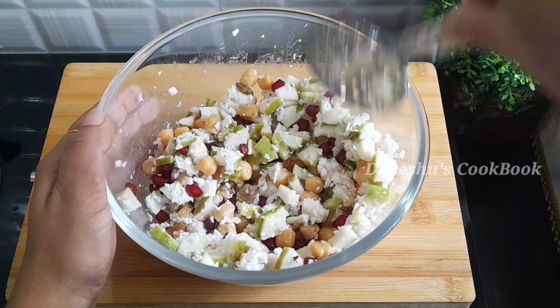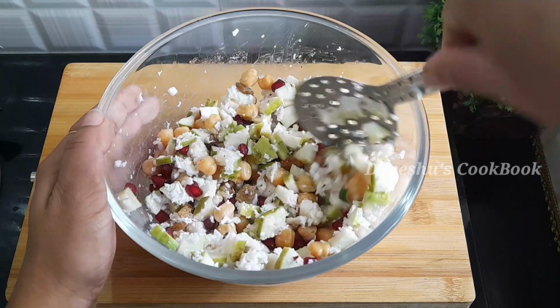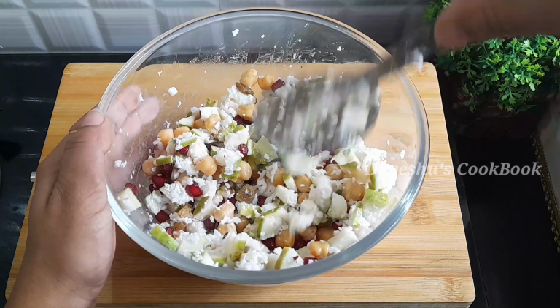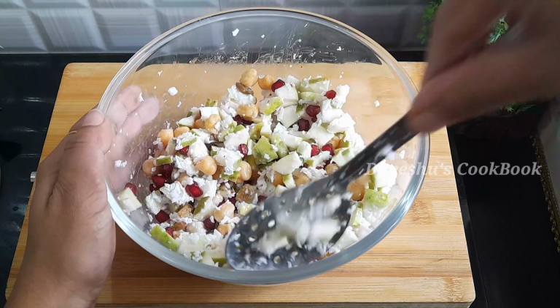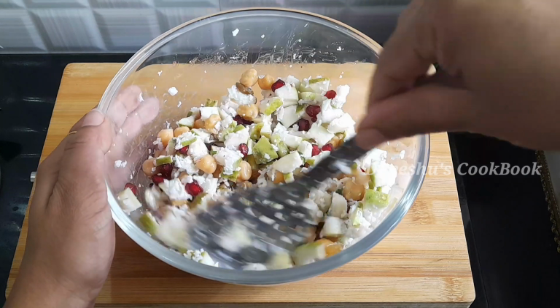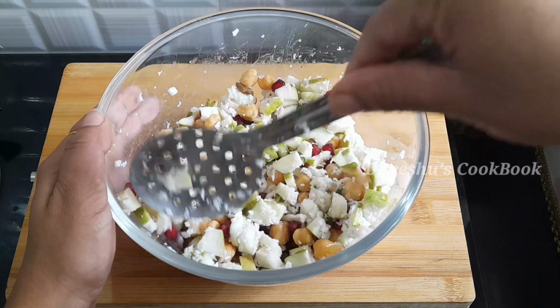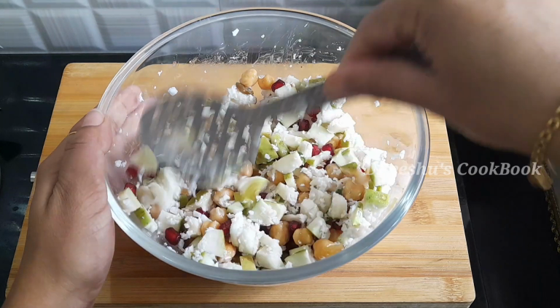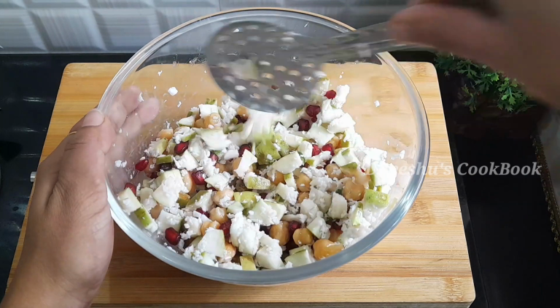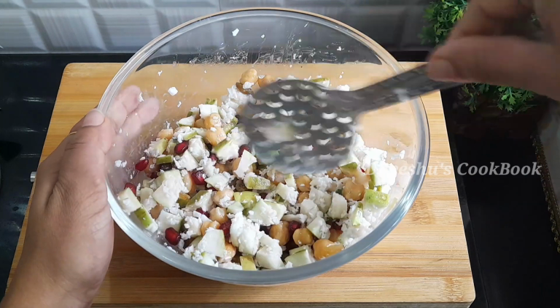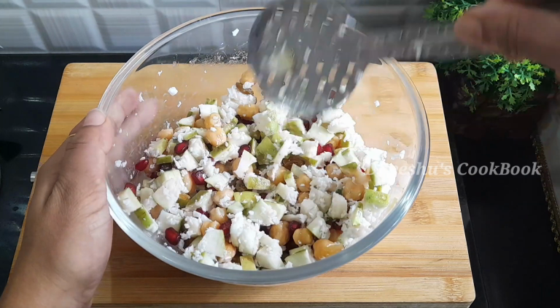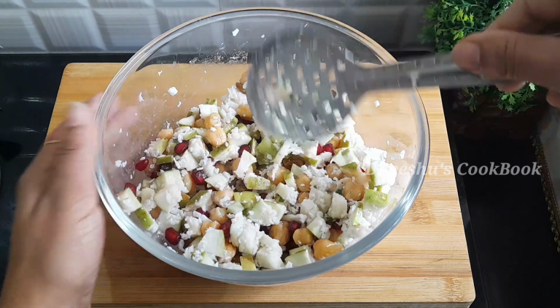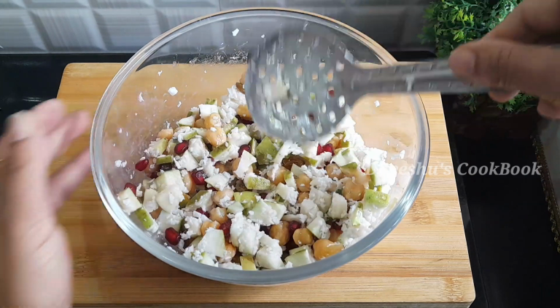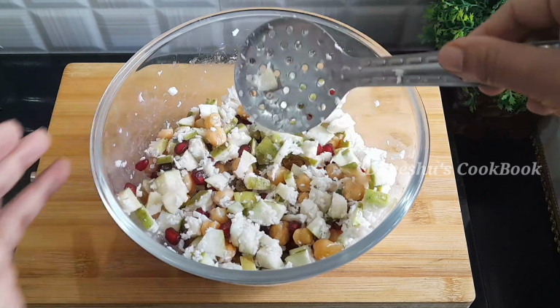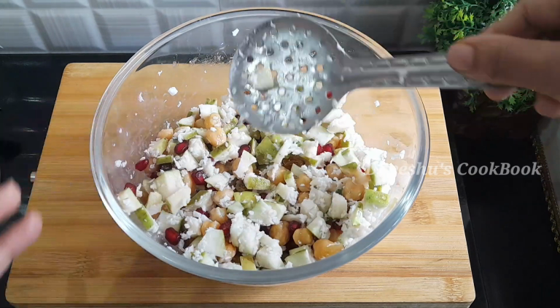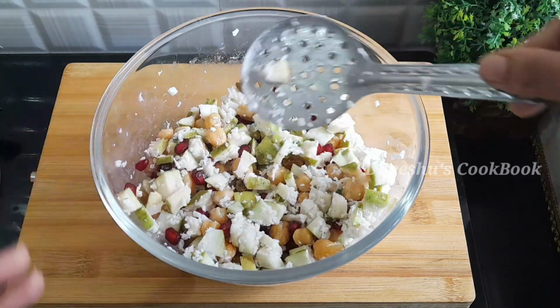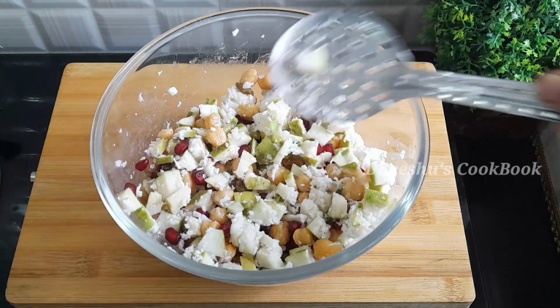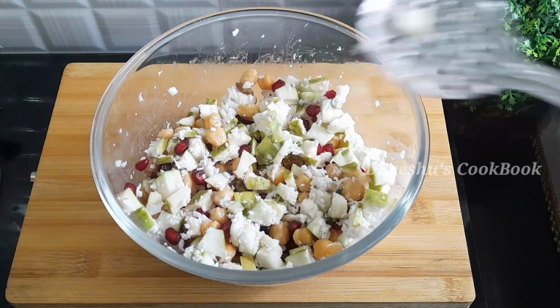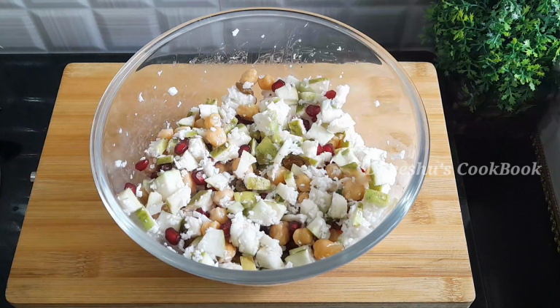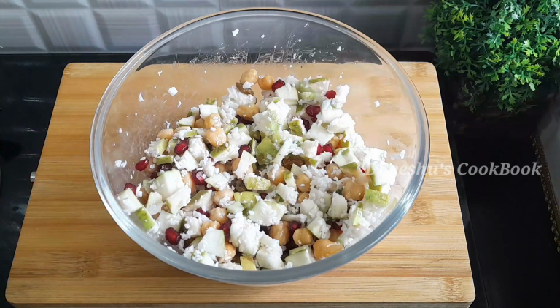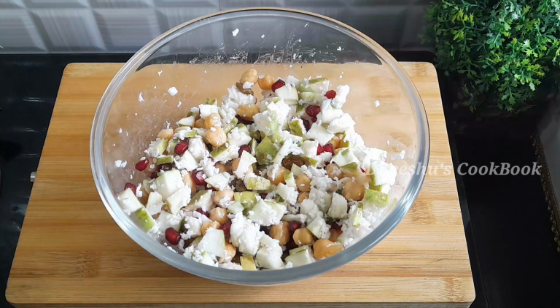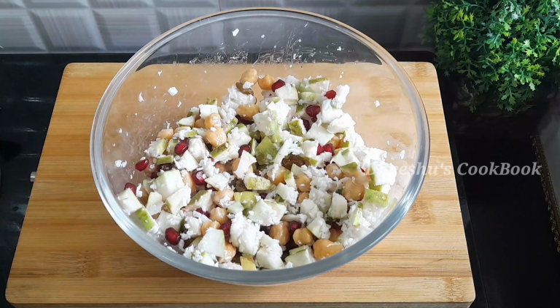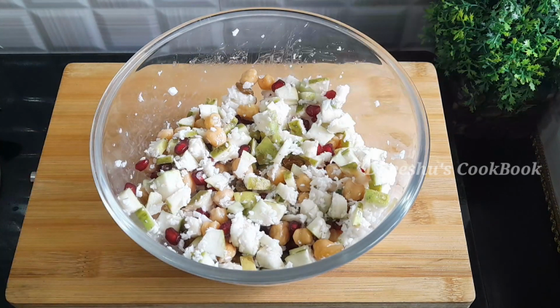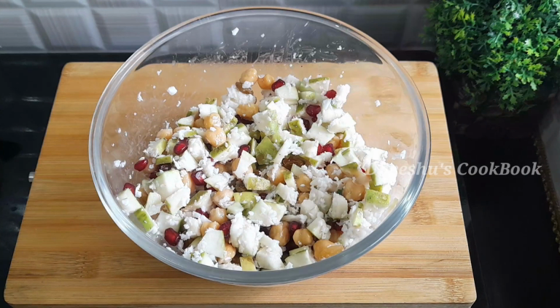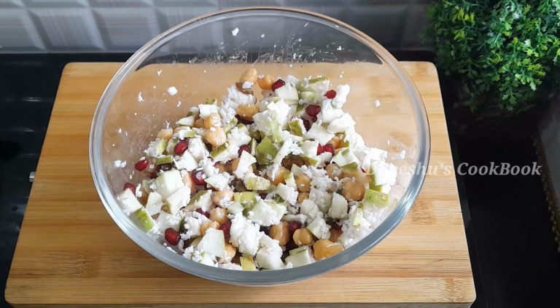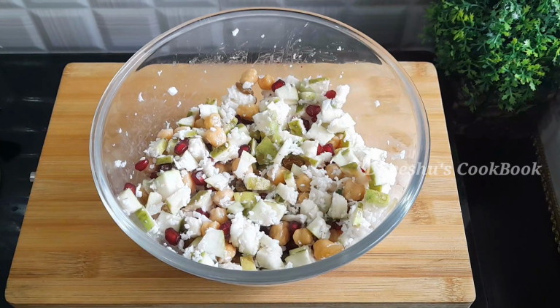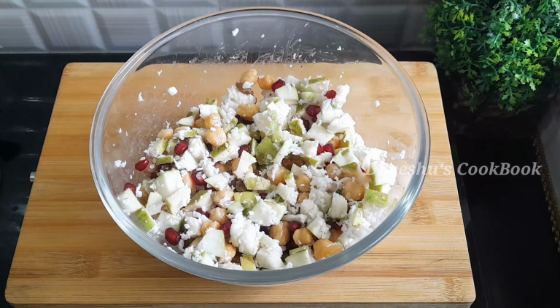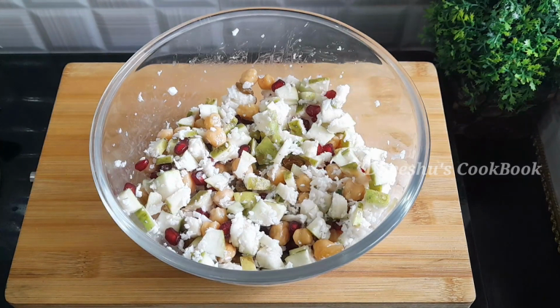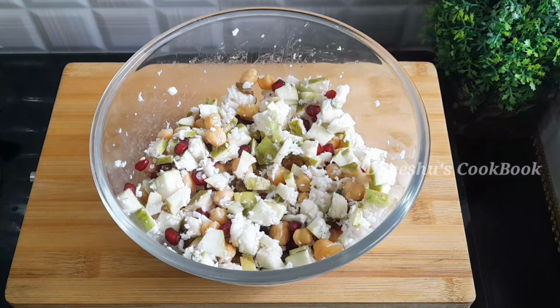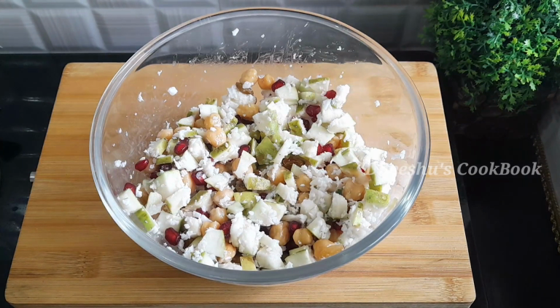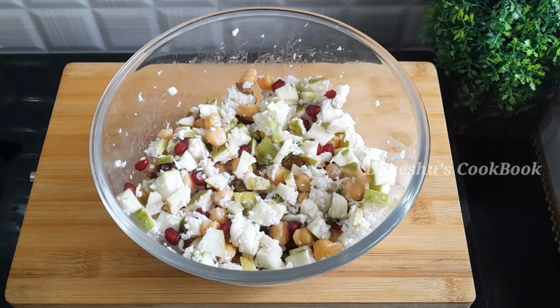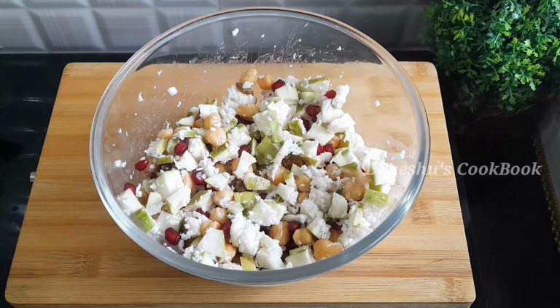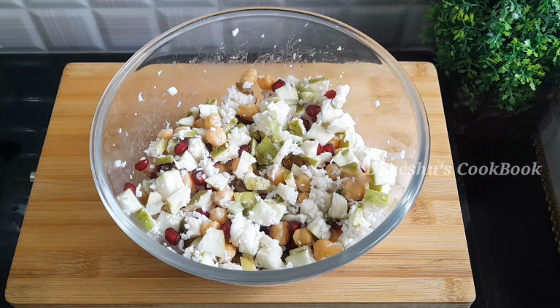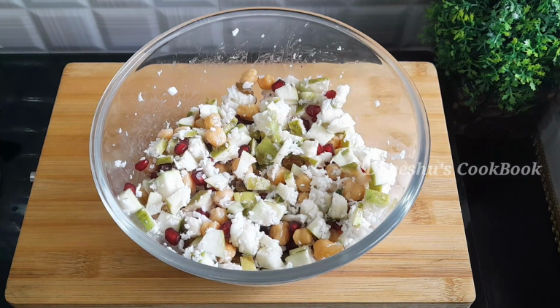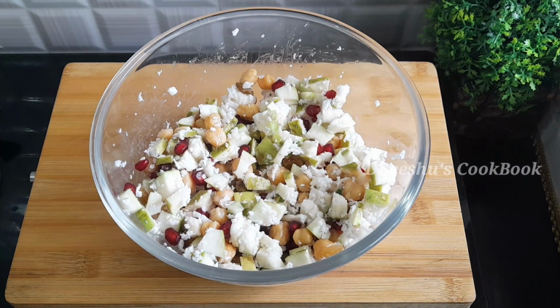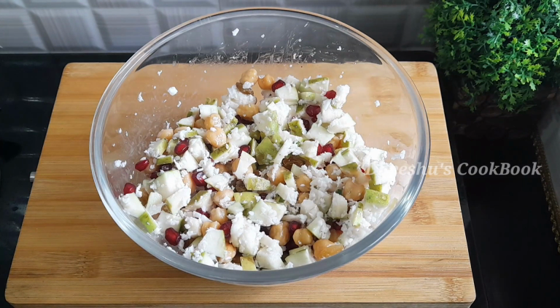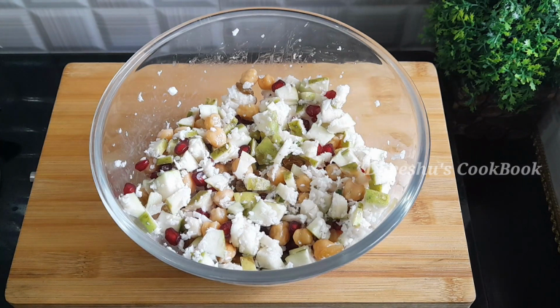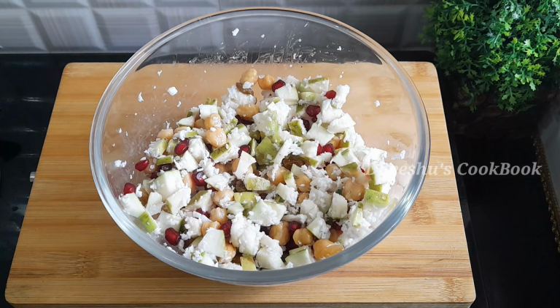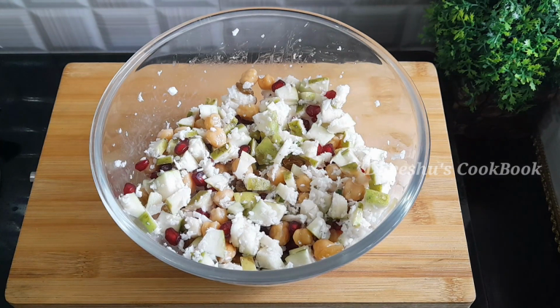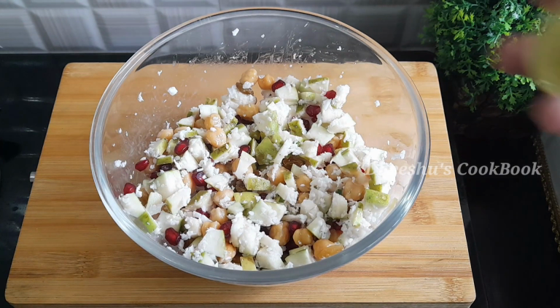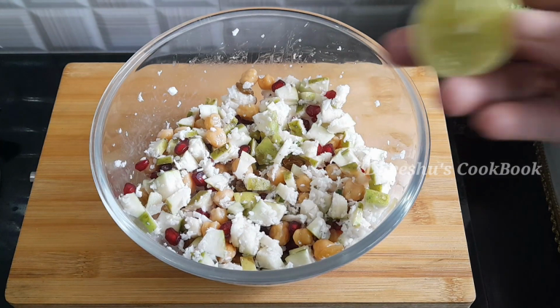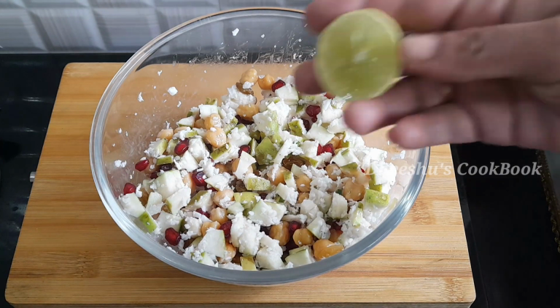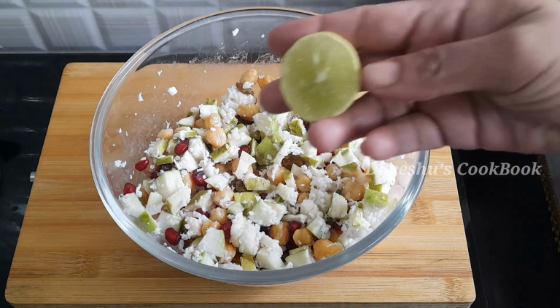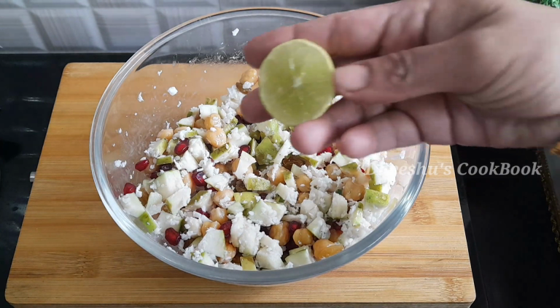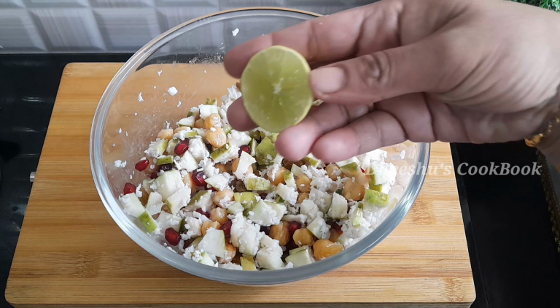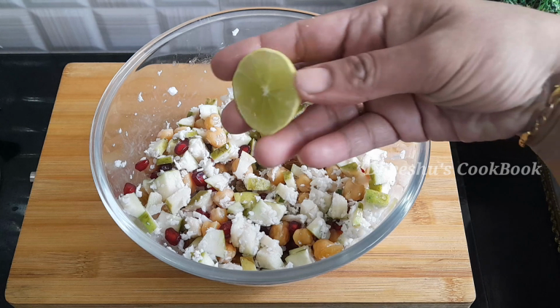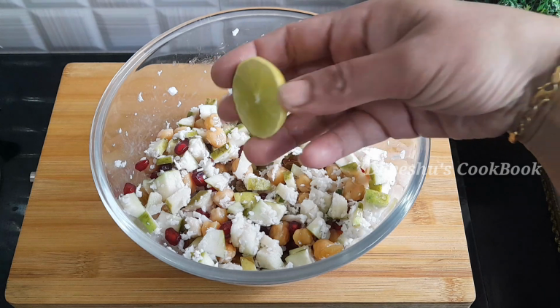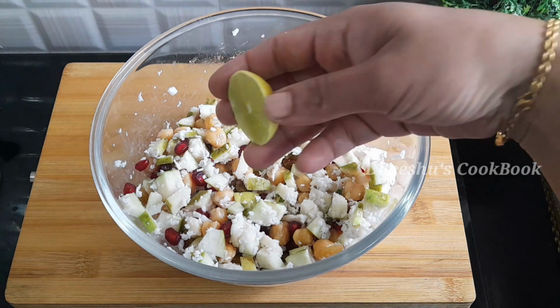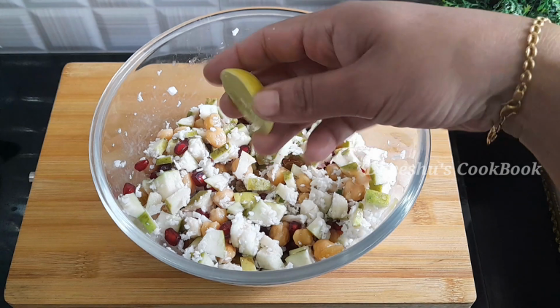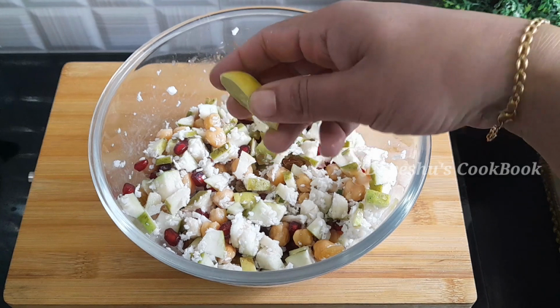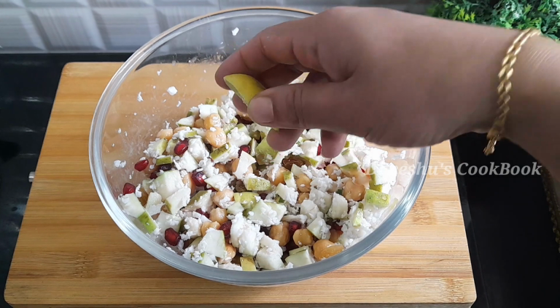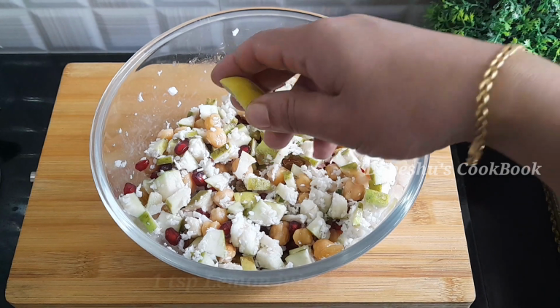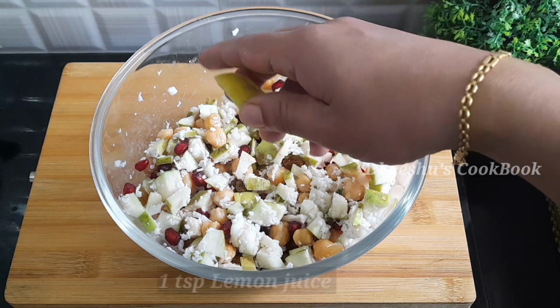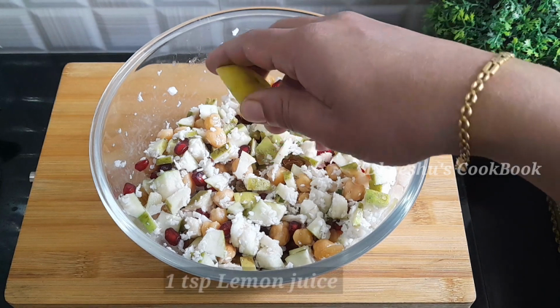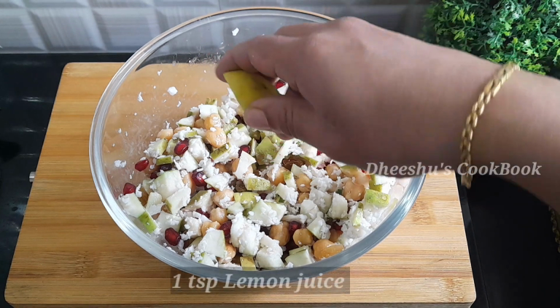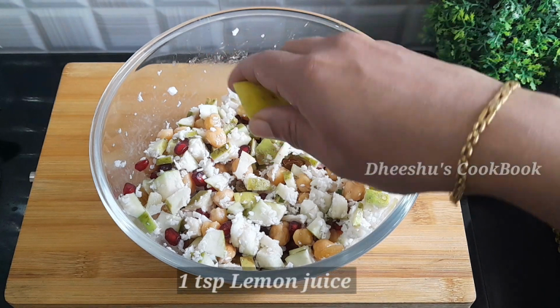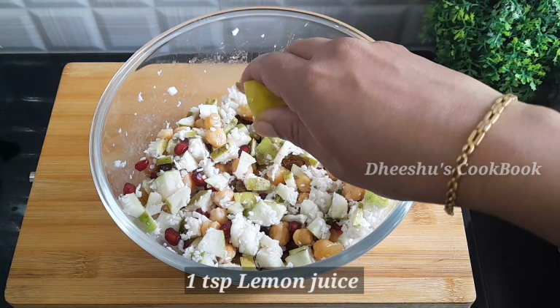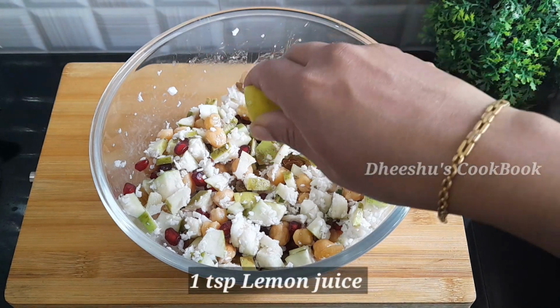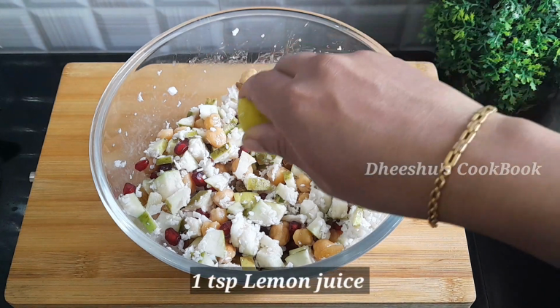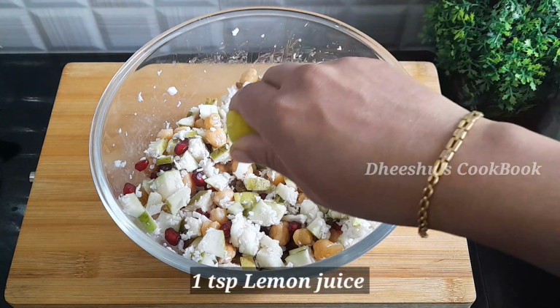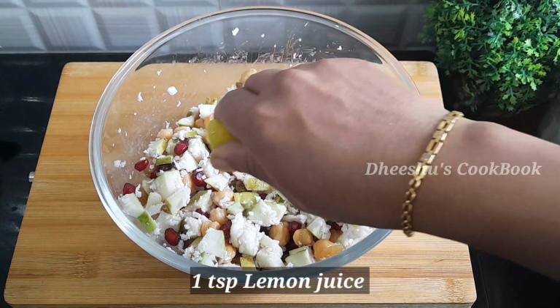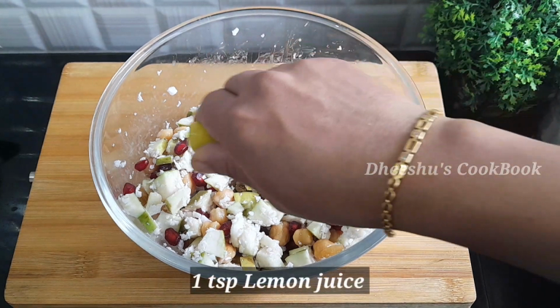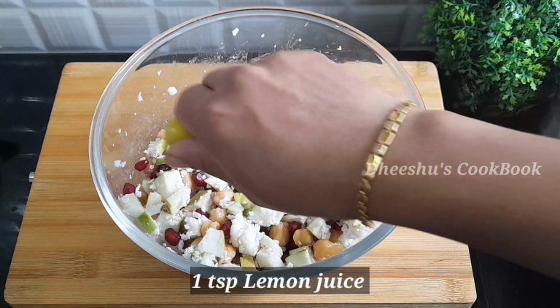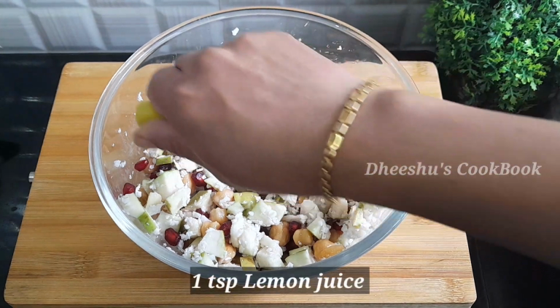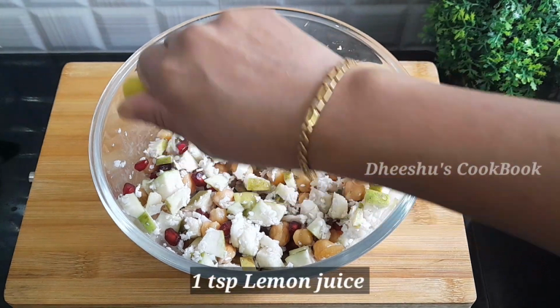Now mix it up. We are making a little mix. We are ready to mix it well and eat it.